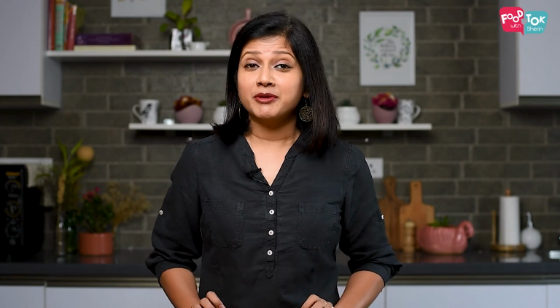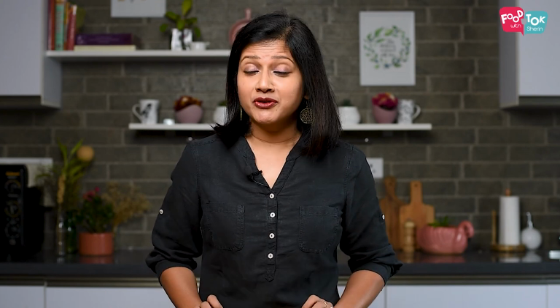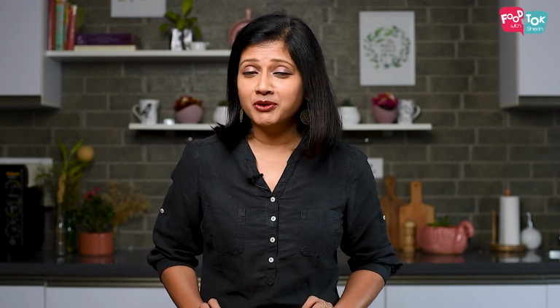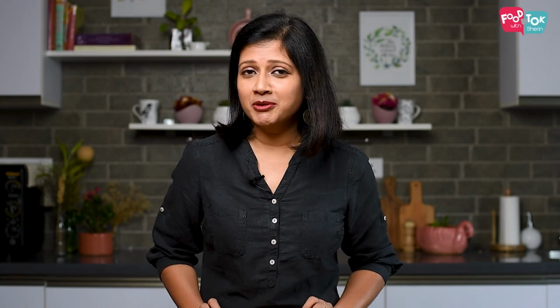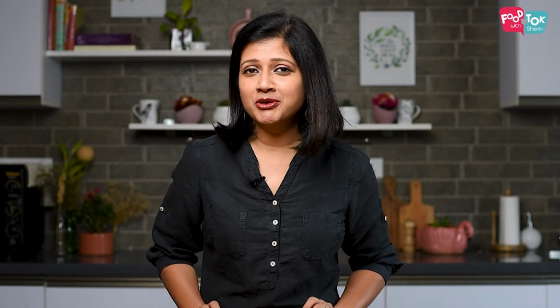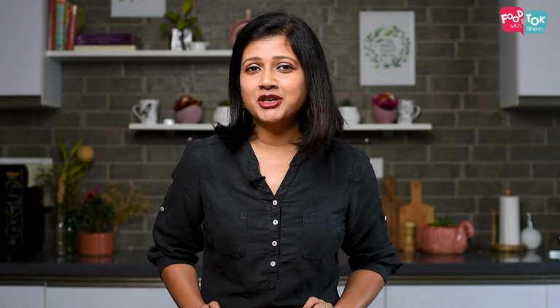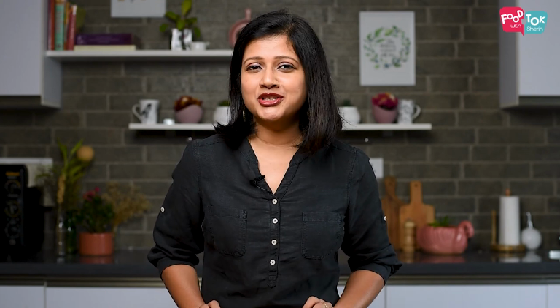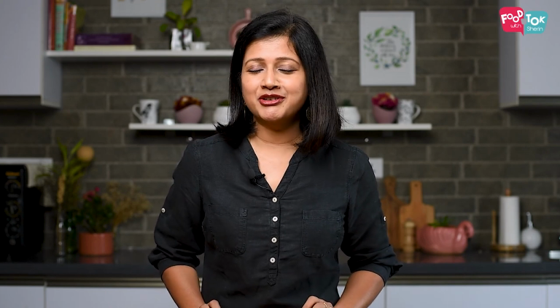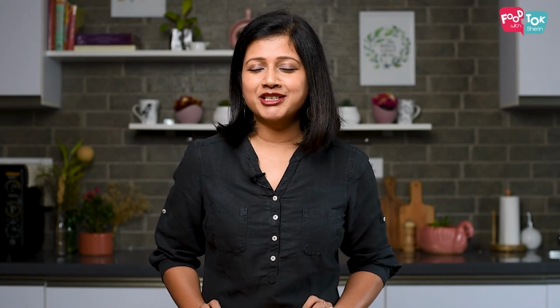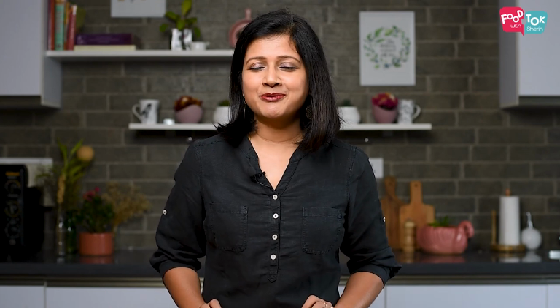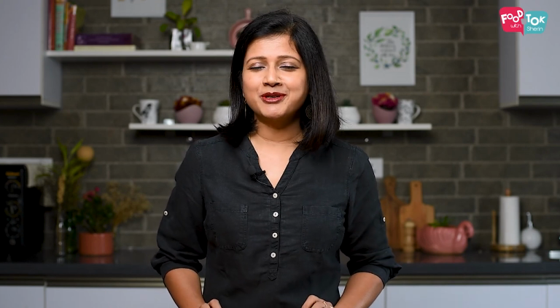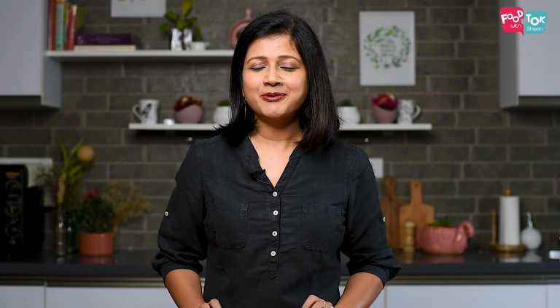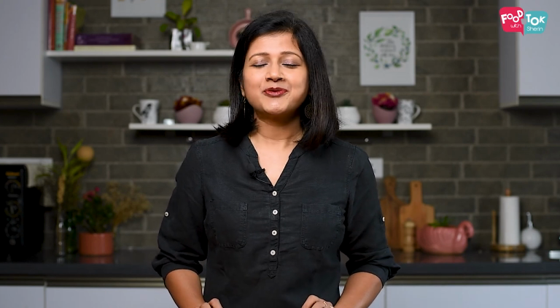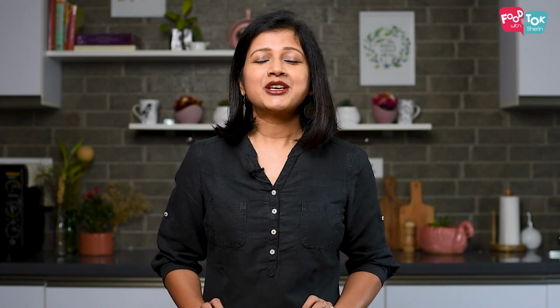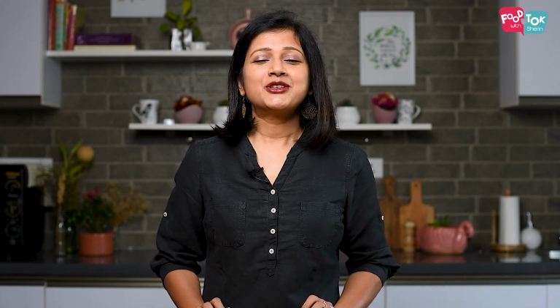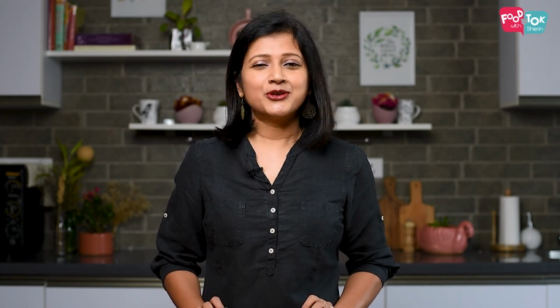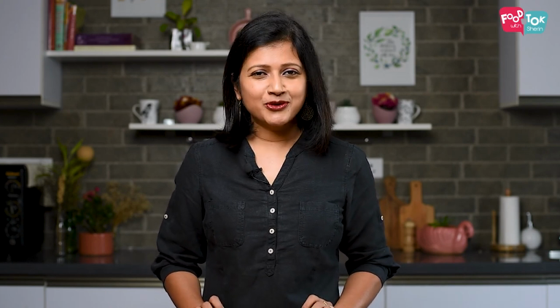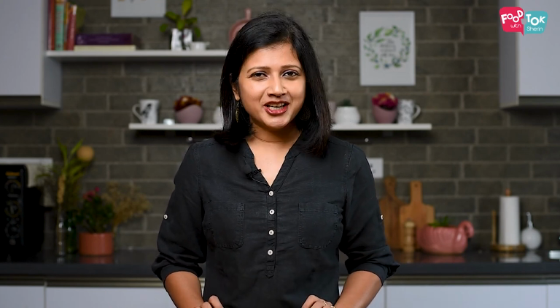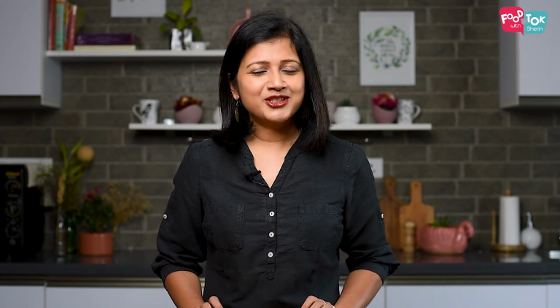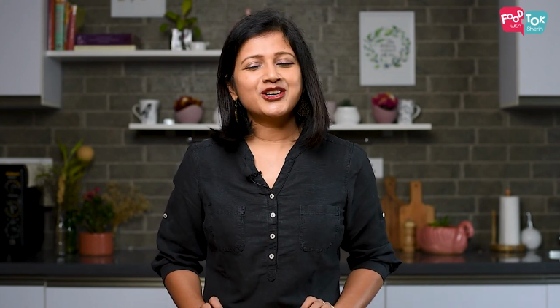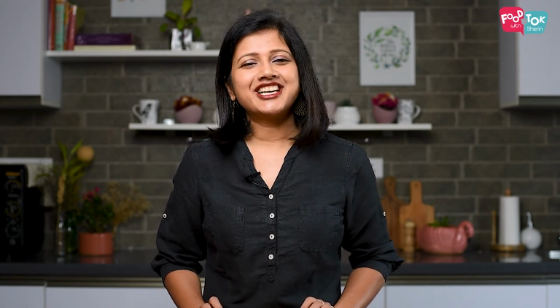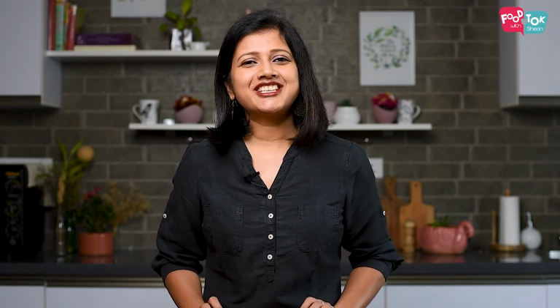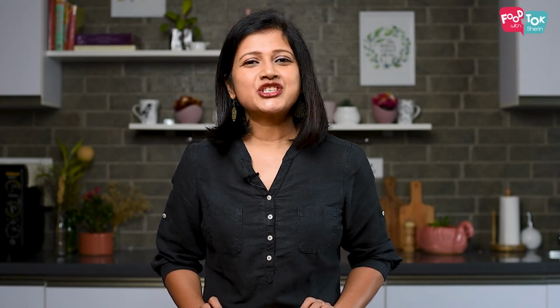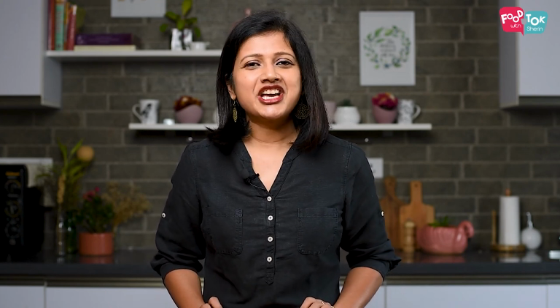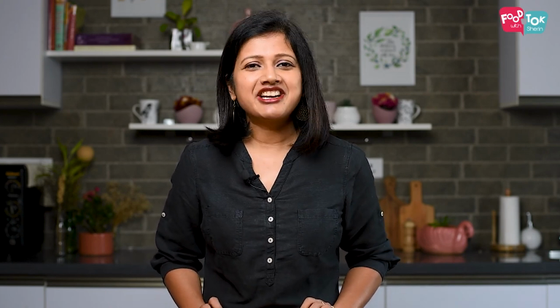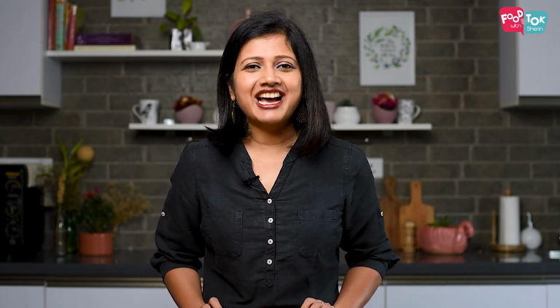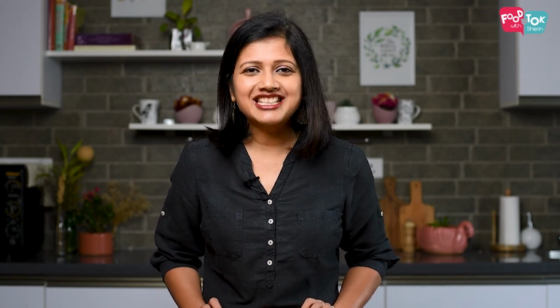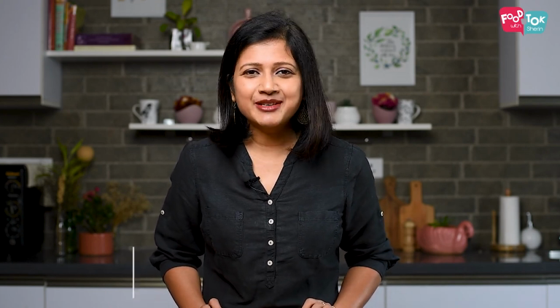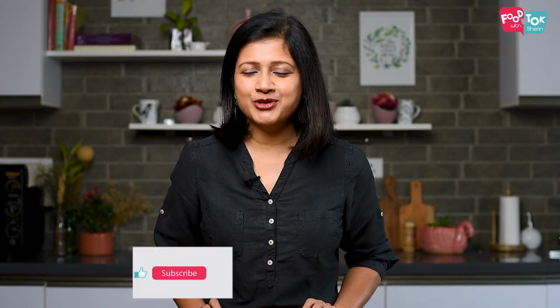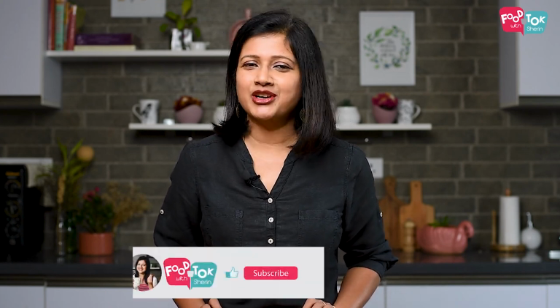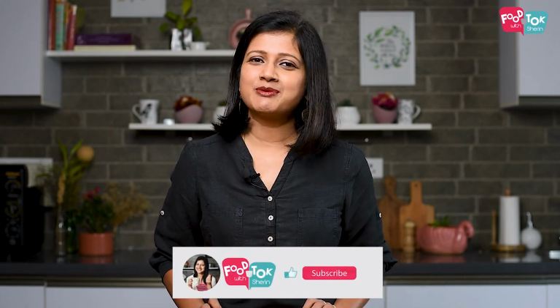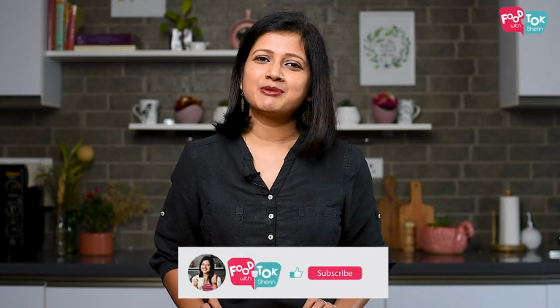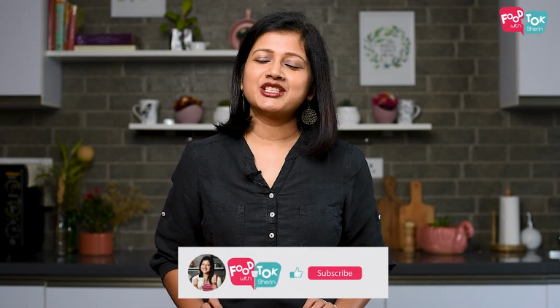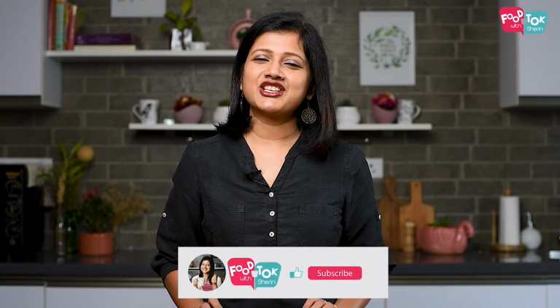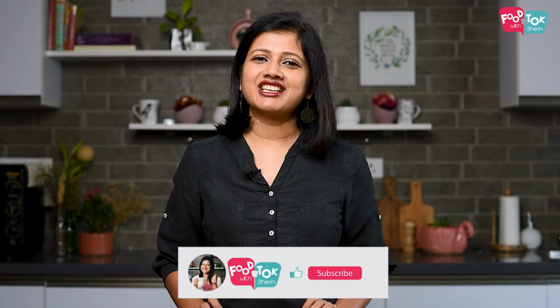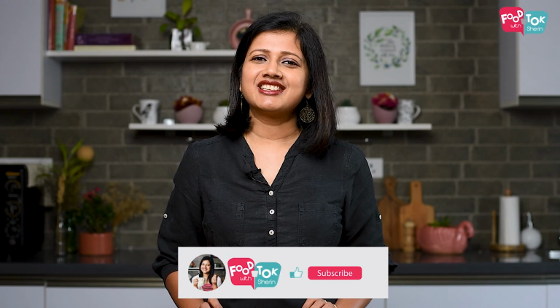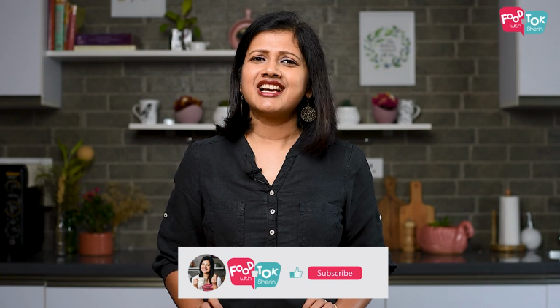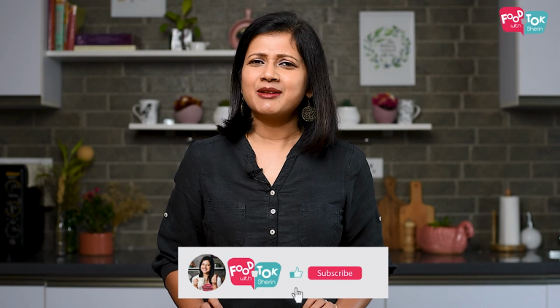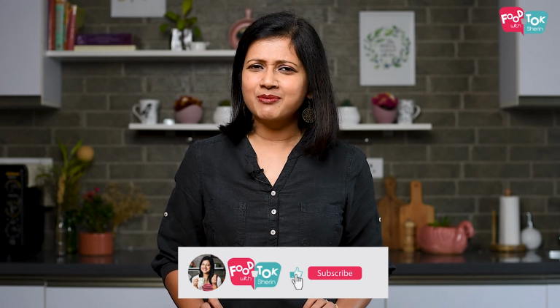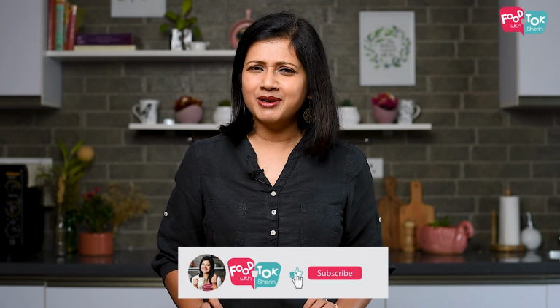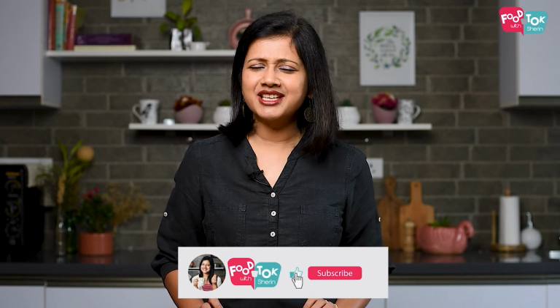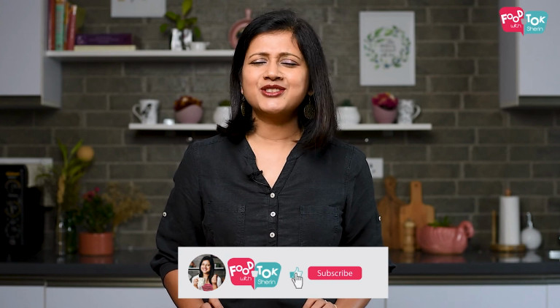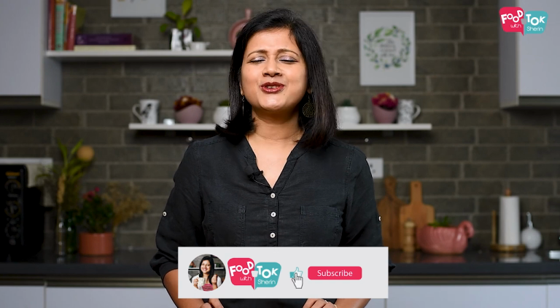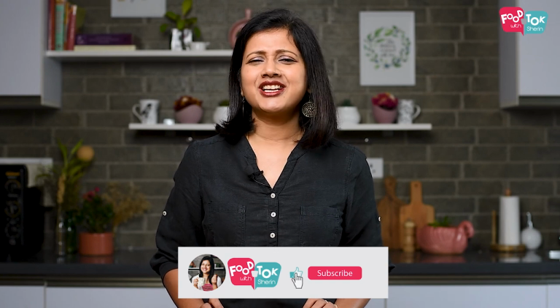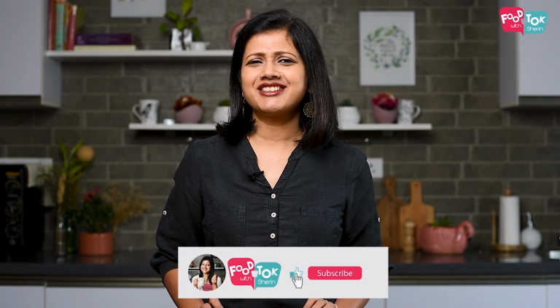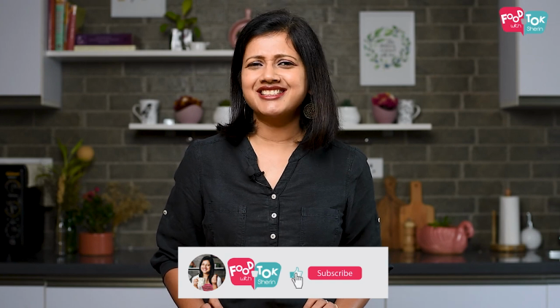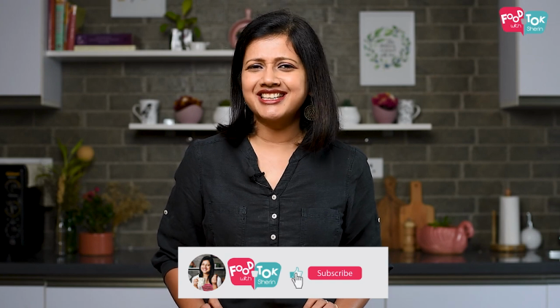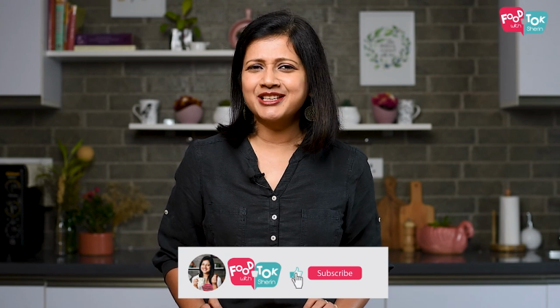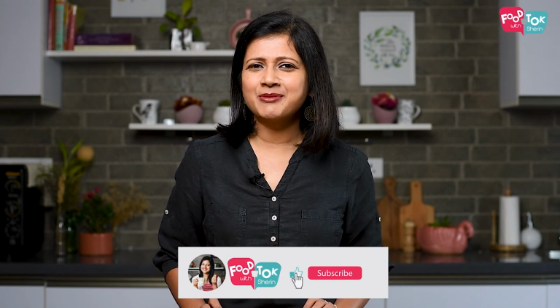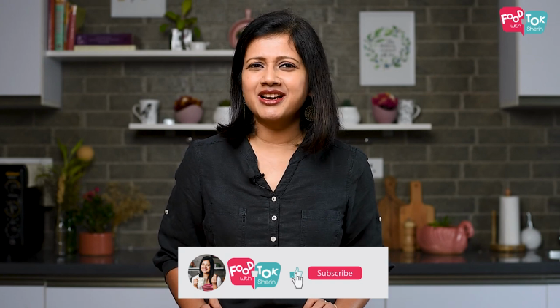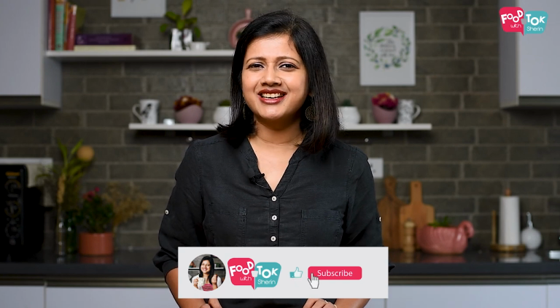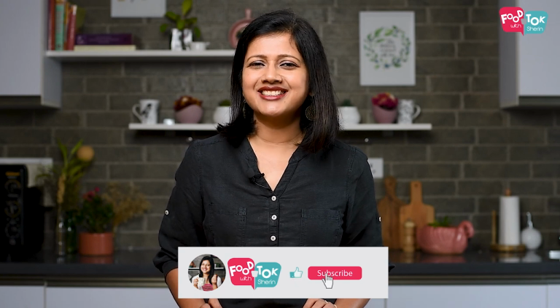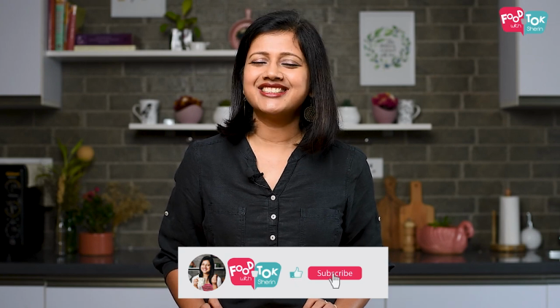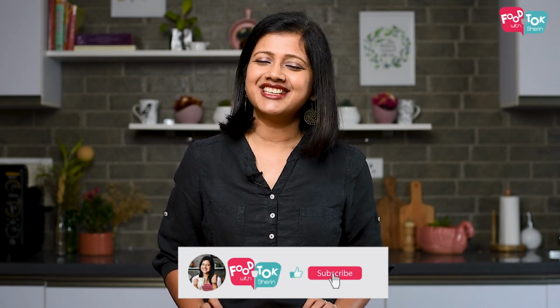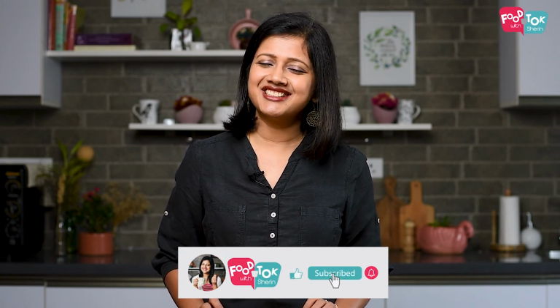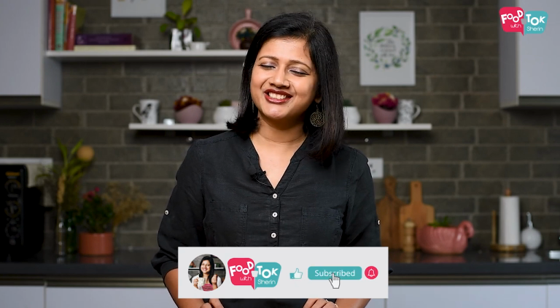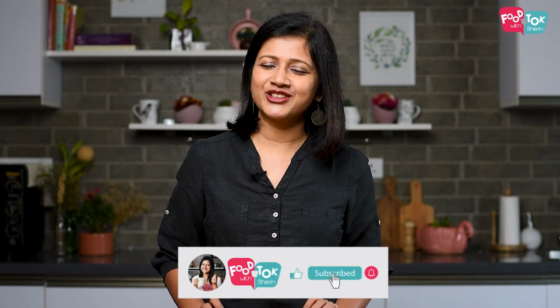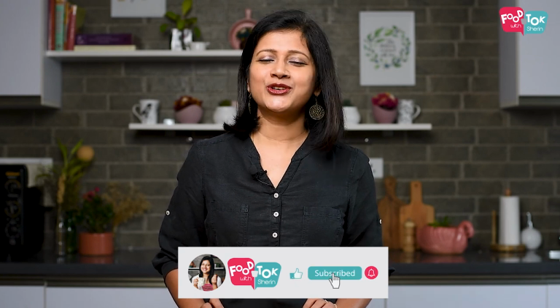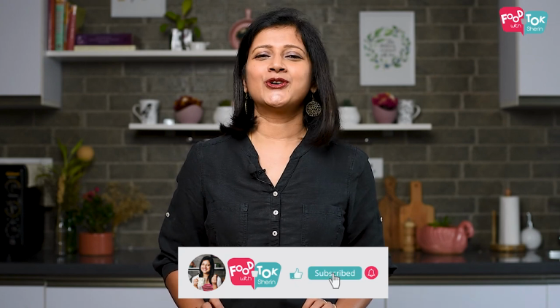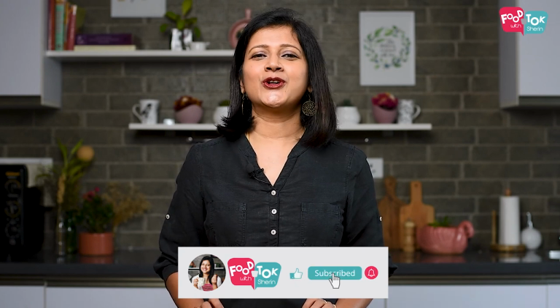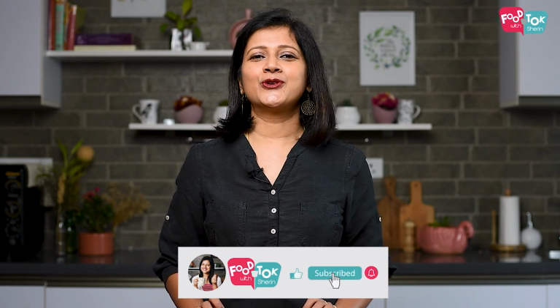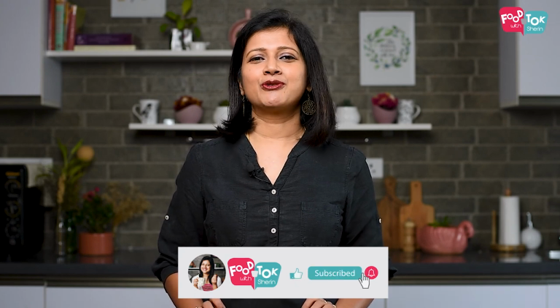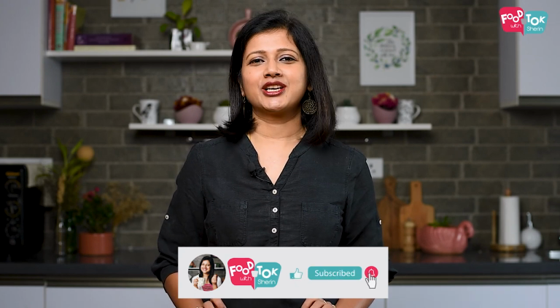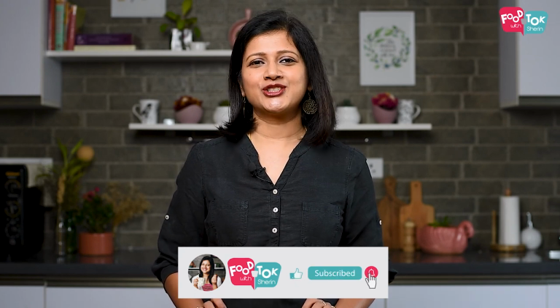But before we move on to the recipe, don't forget to like, share, and subscribe to my channel, and please do click that tiny bell icon and turn on all notifications.